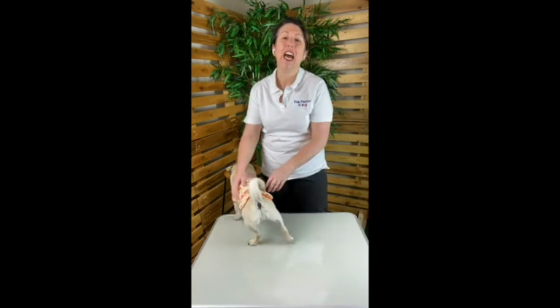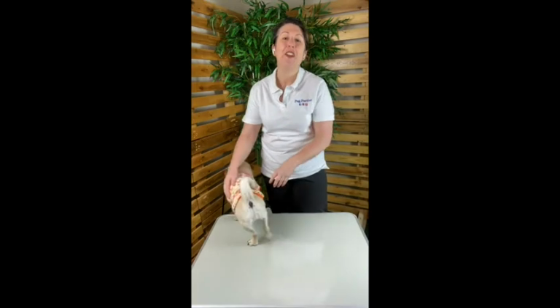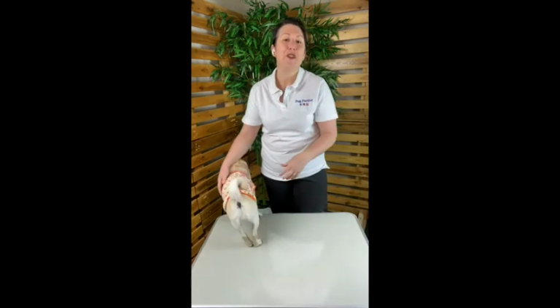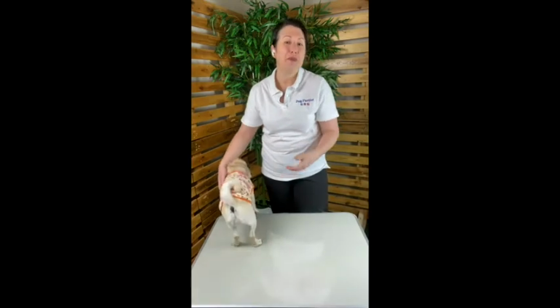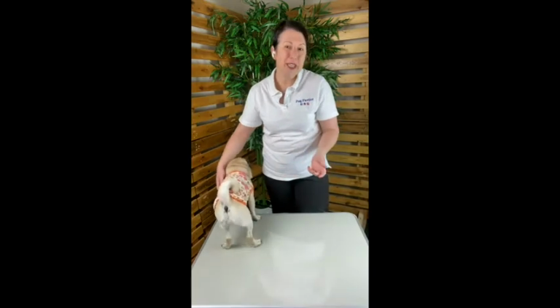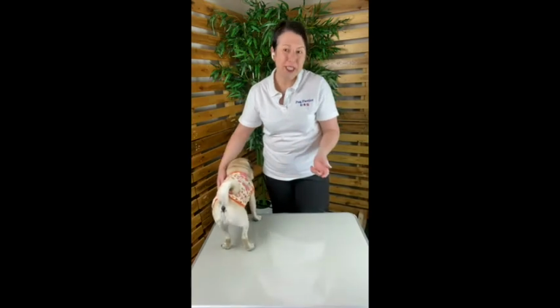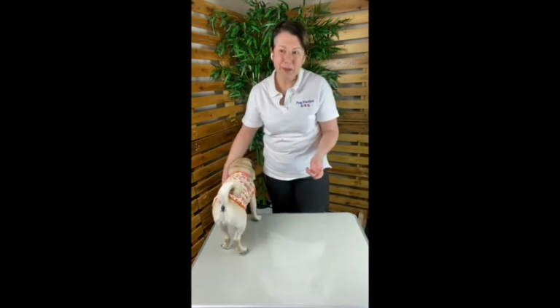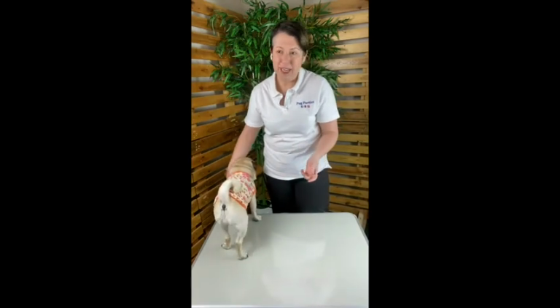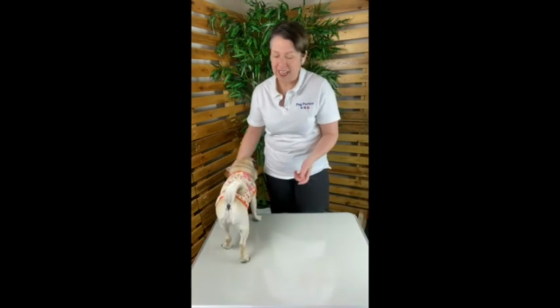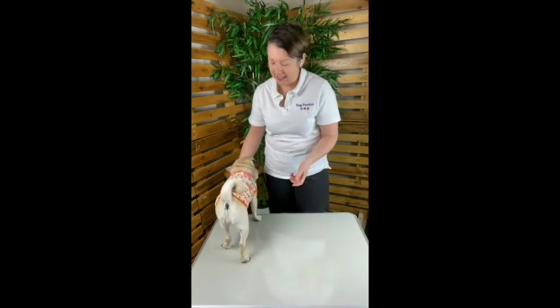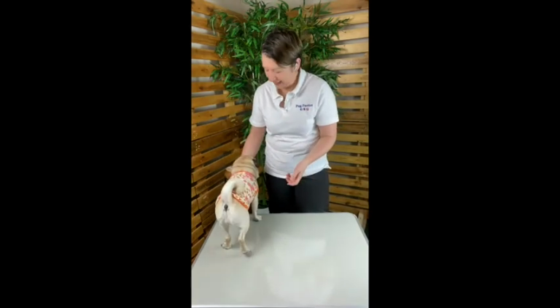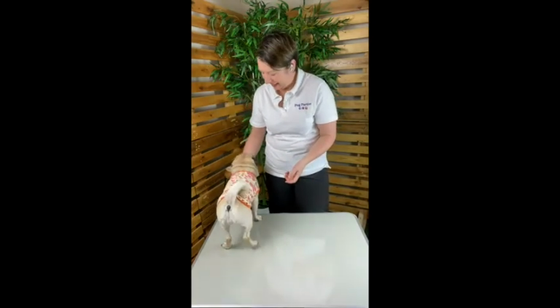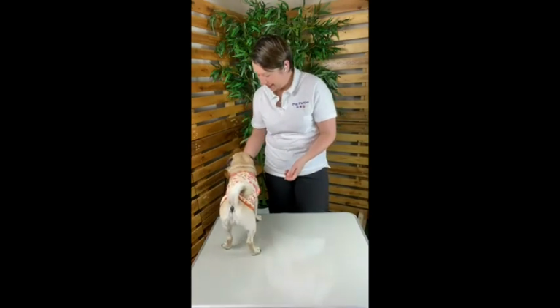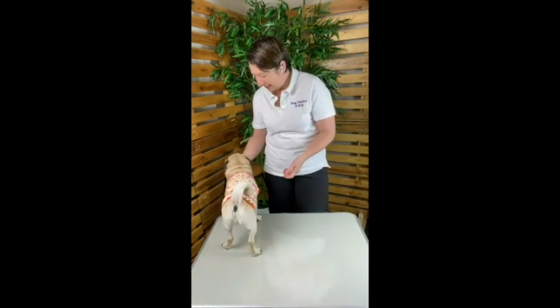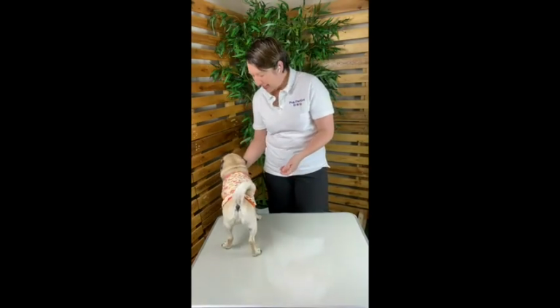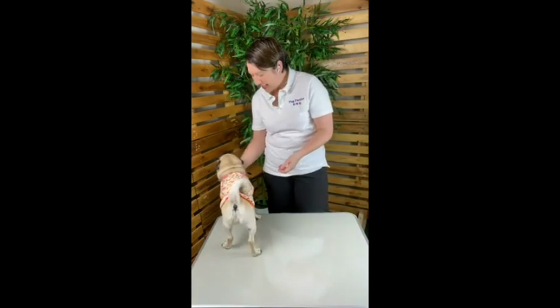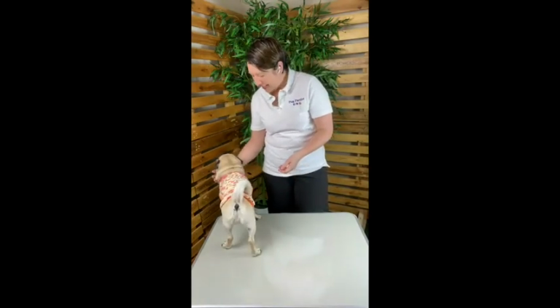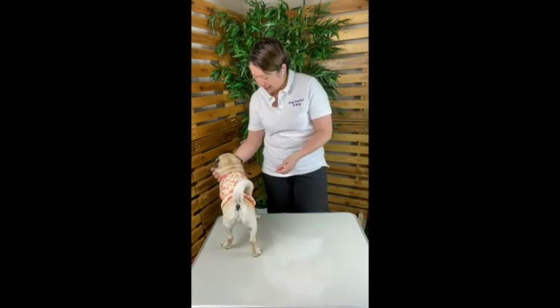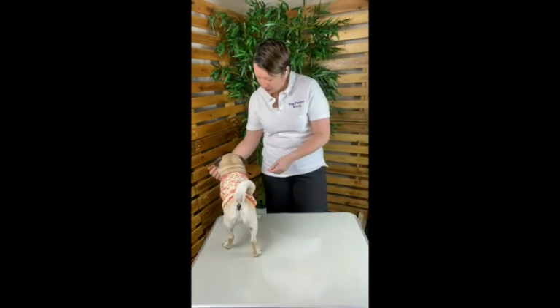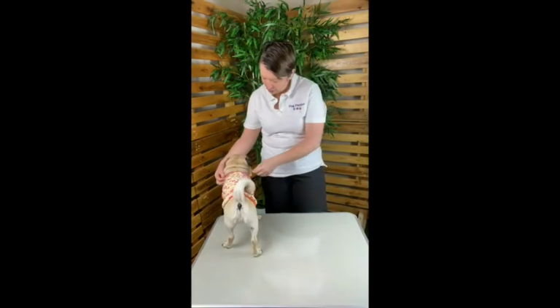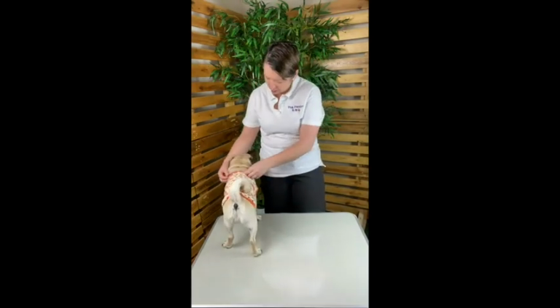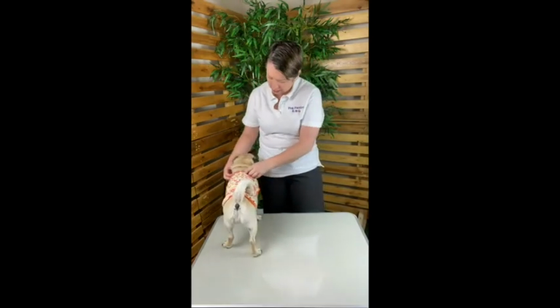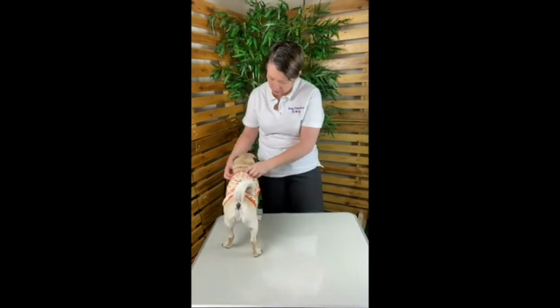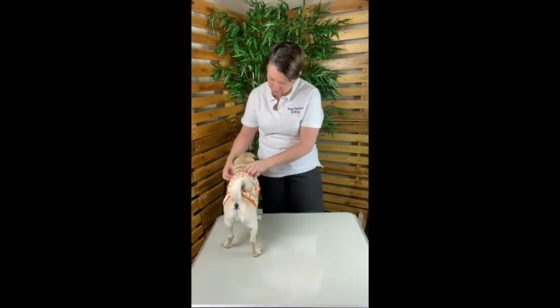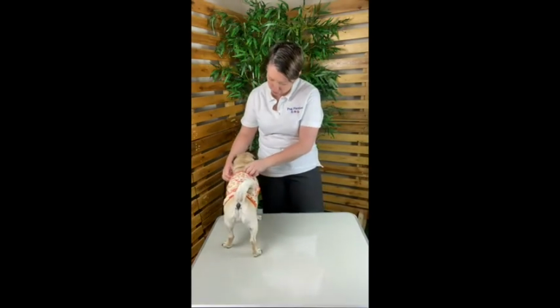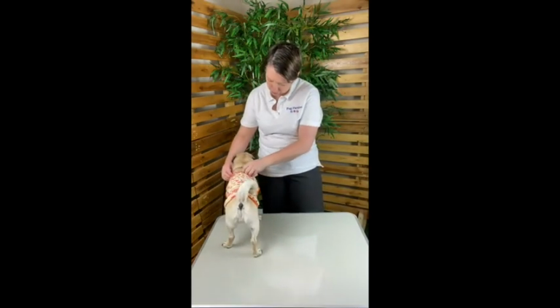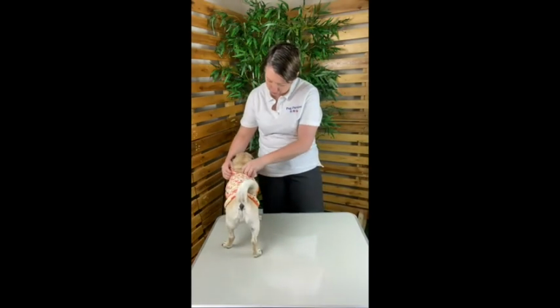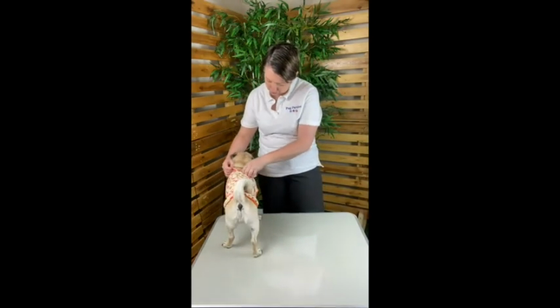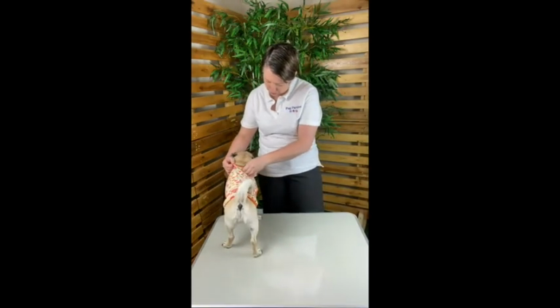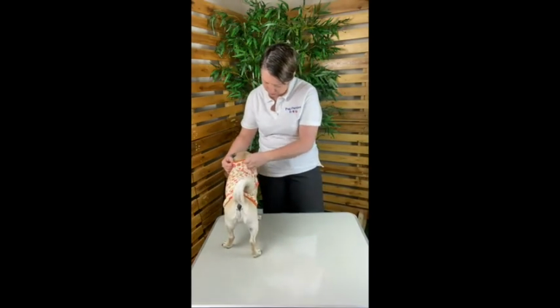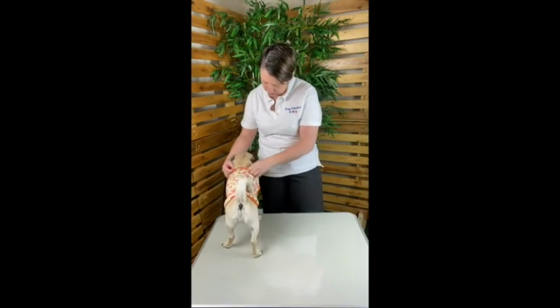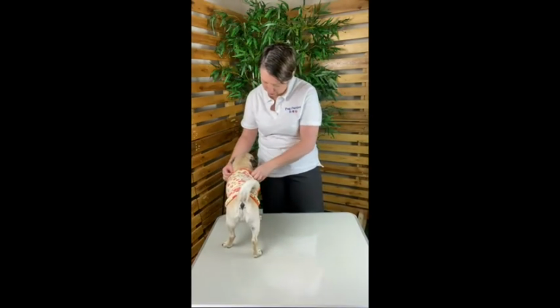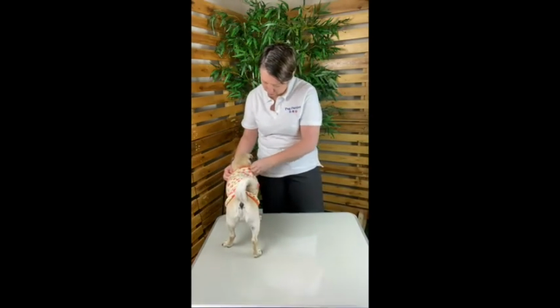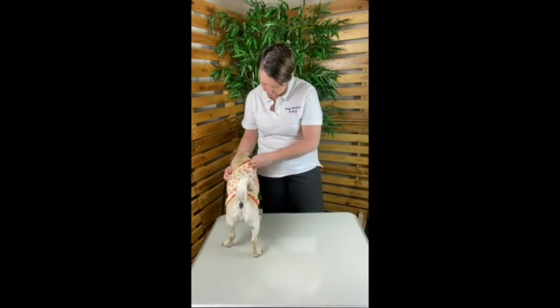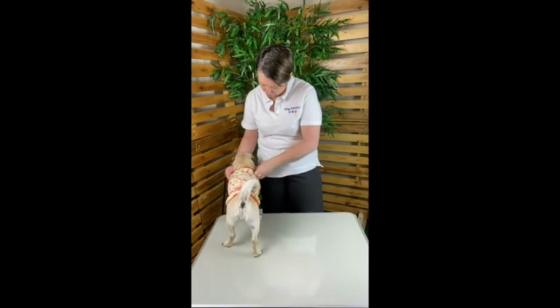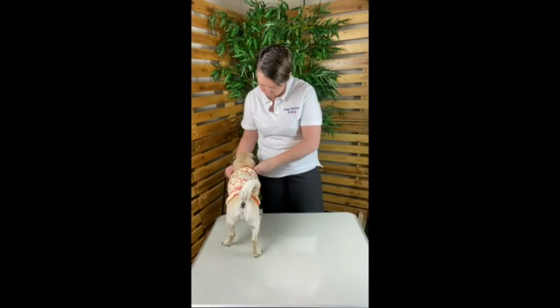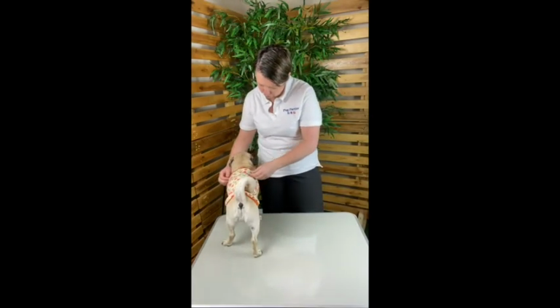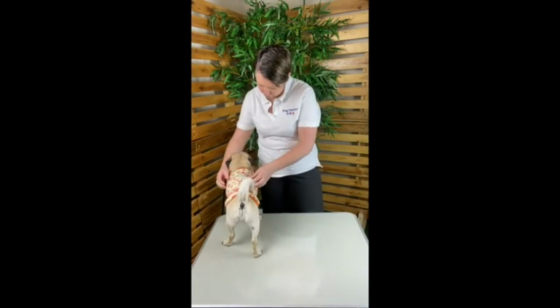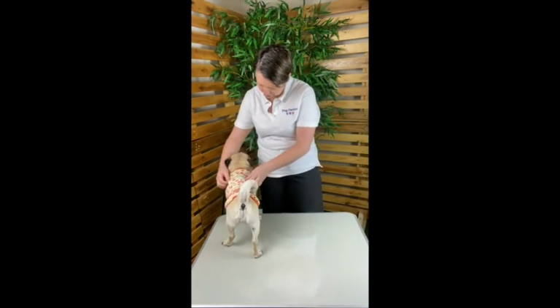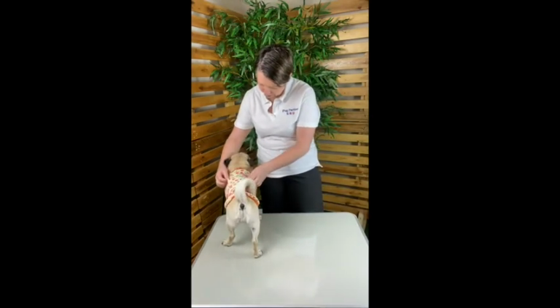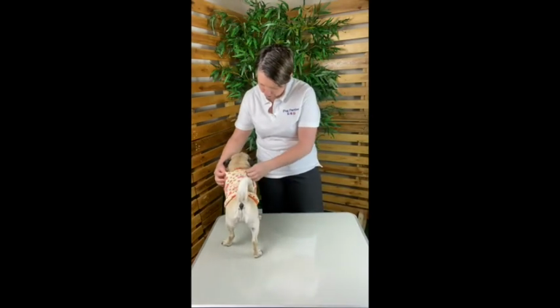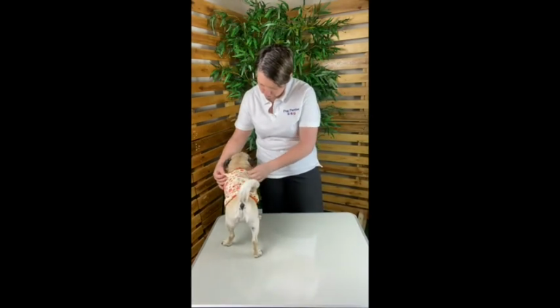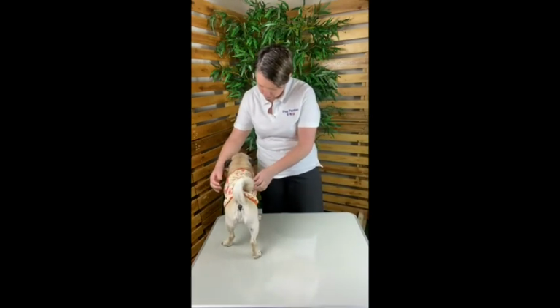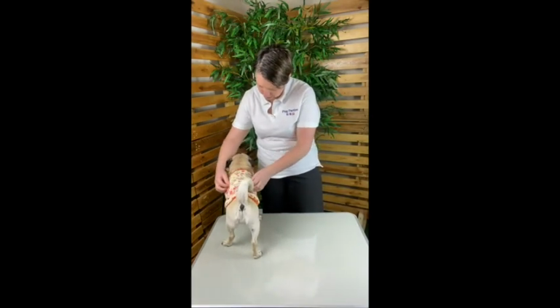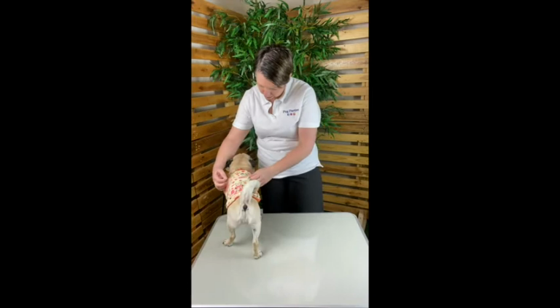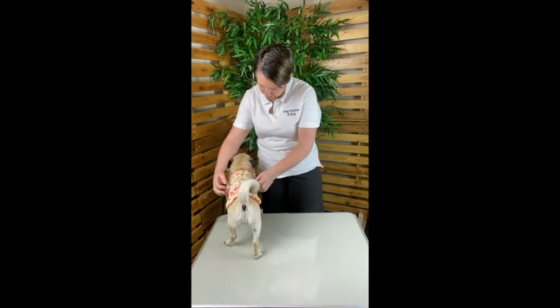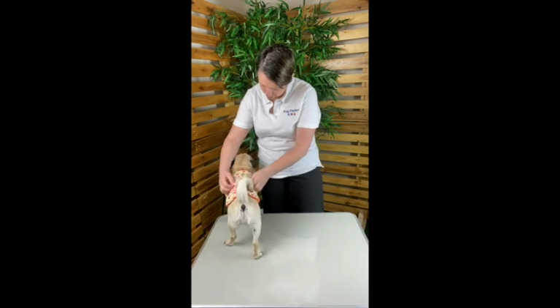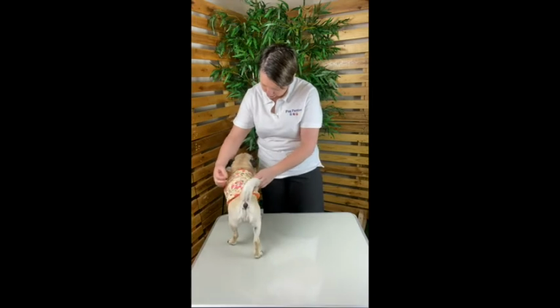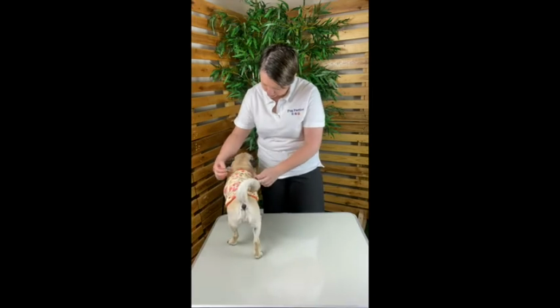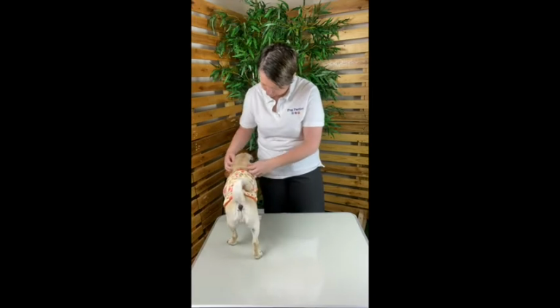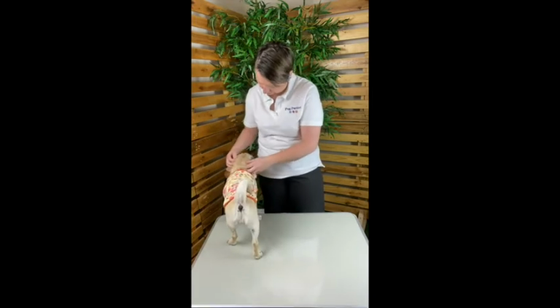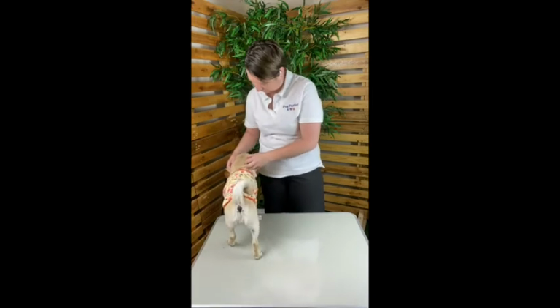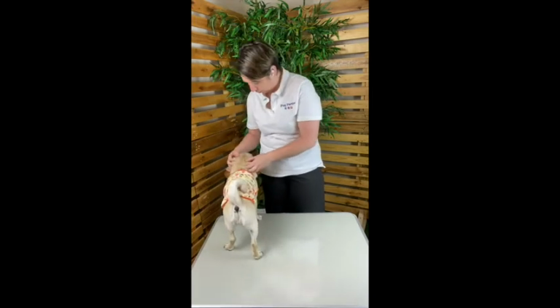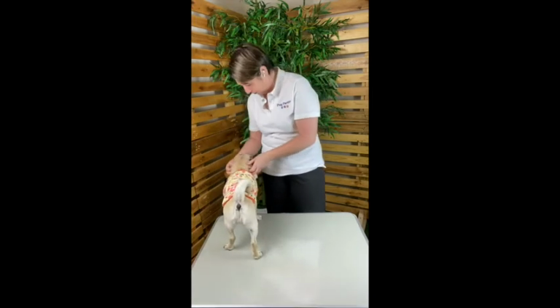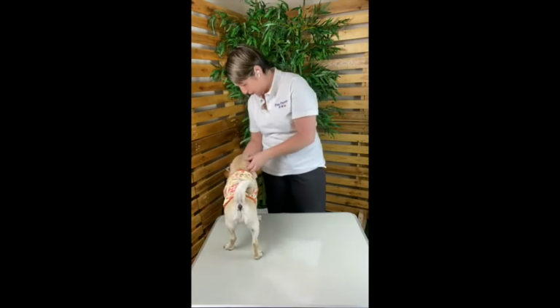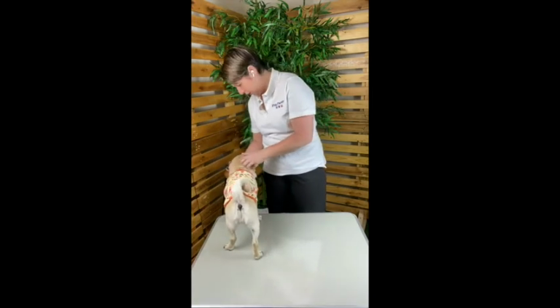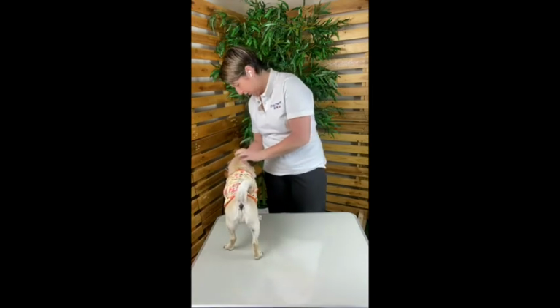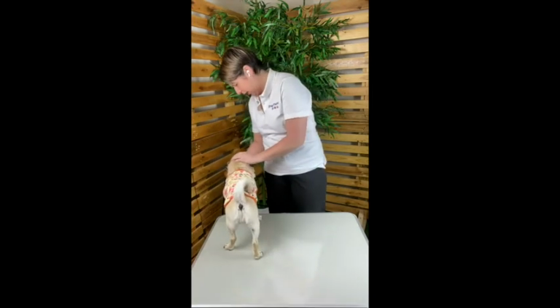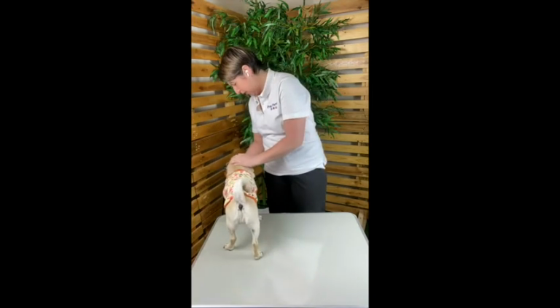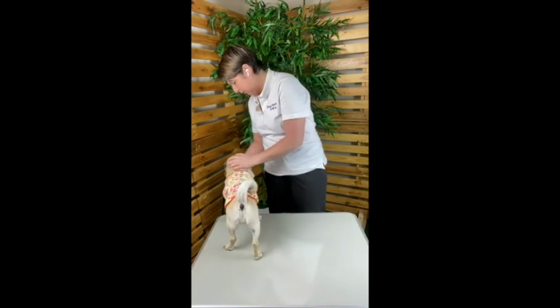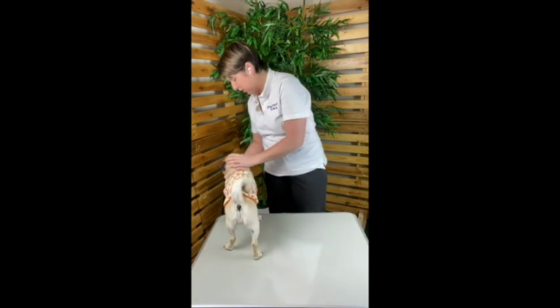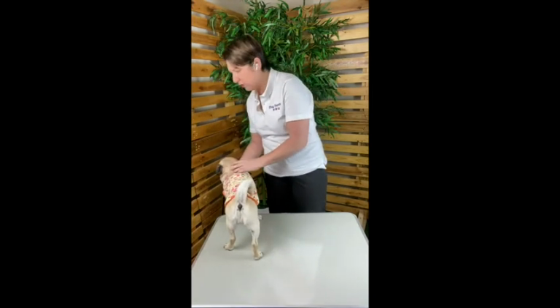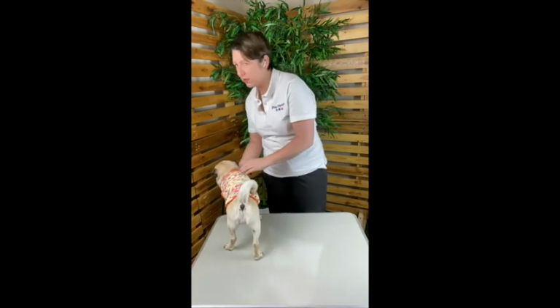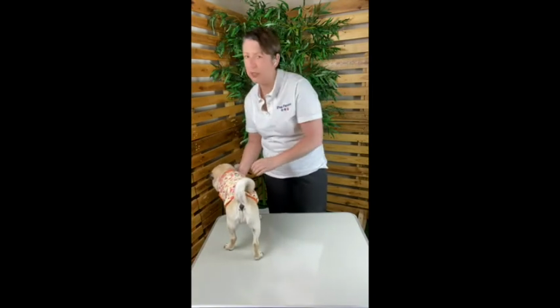The best part is that in the end you have a pawsome puggy who's all dressed and ready to go out — or possibly go to sleep!